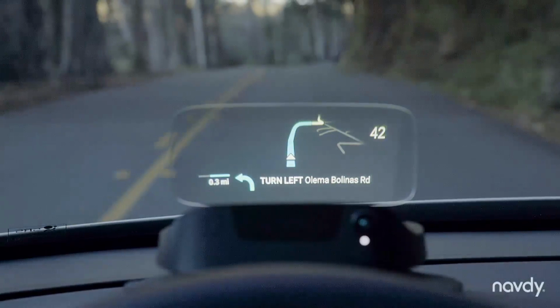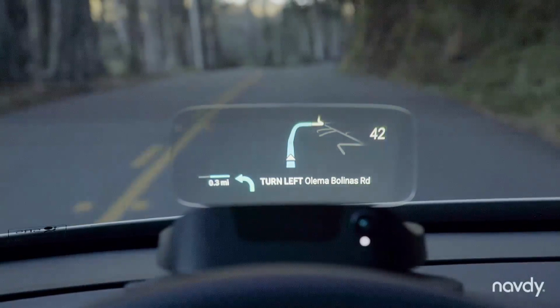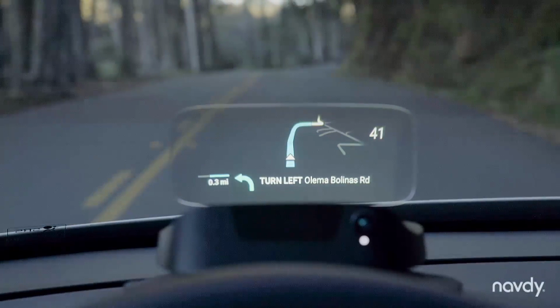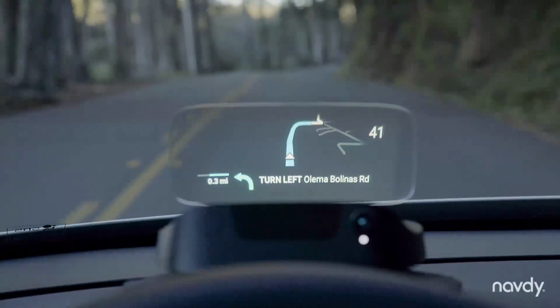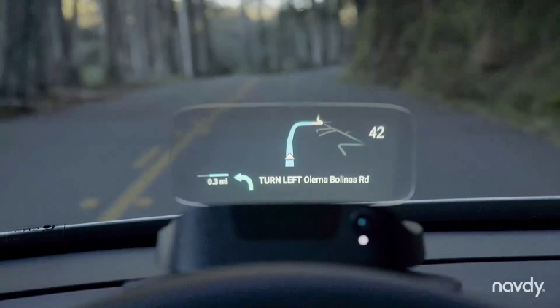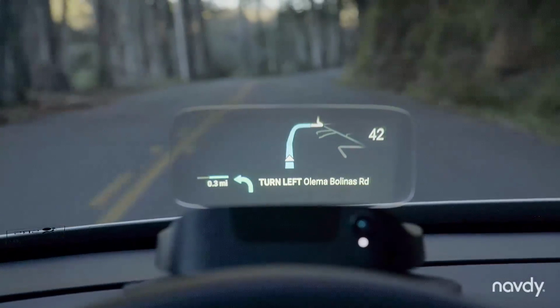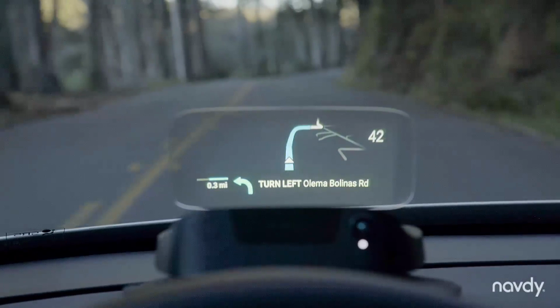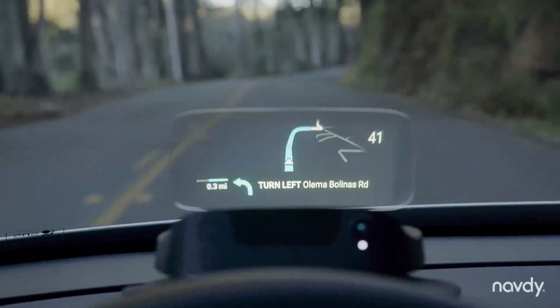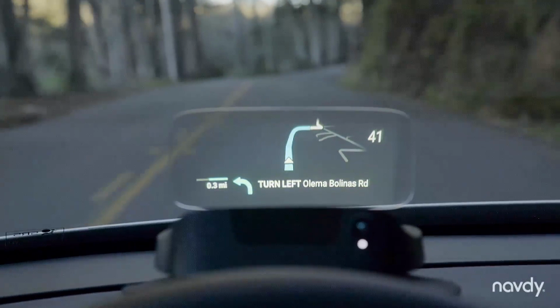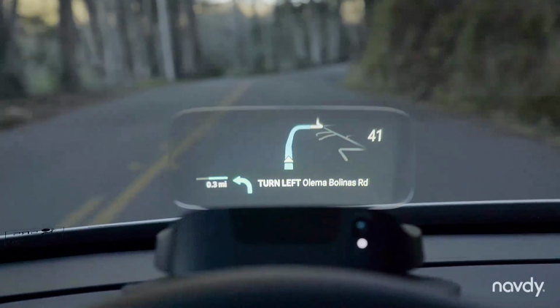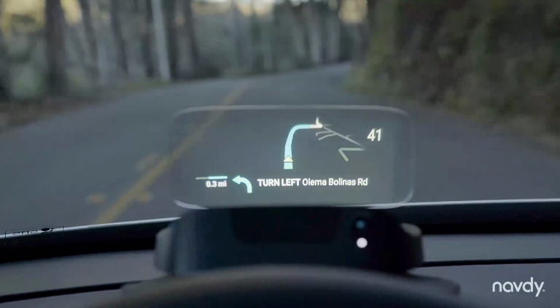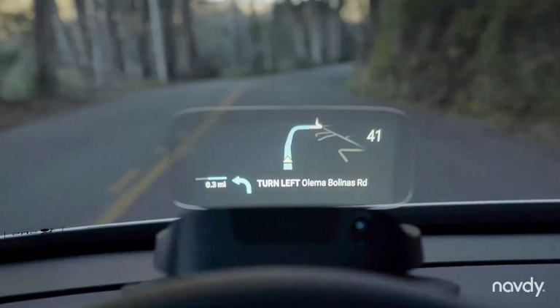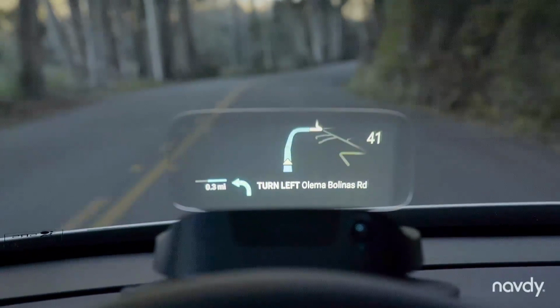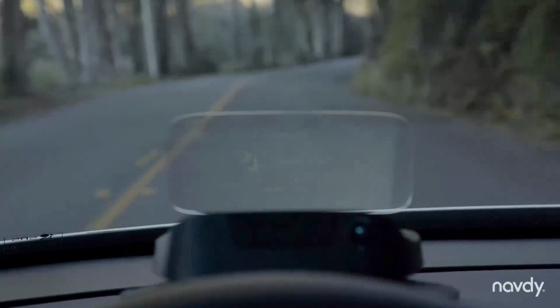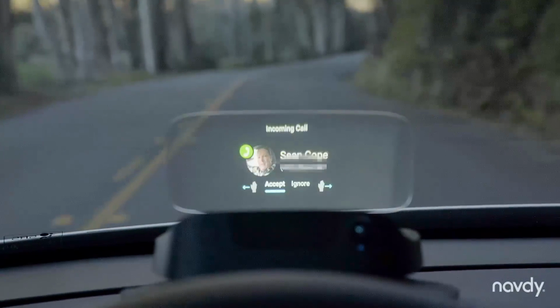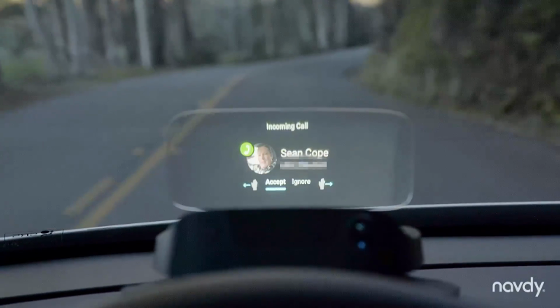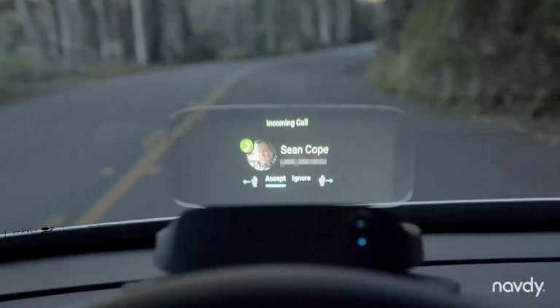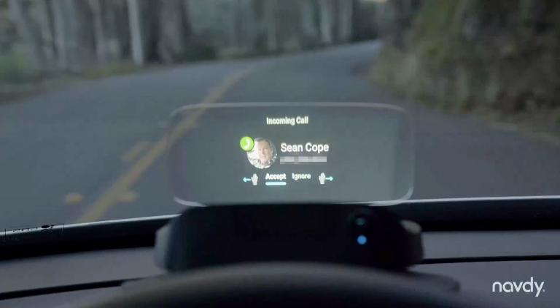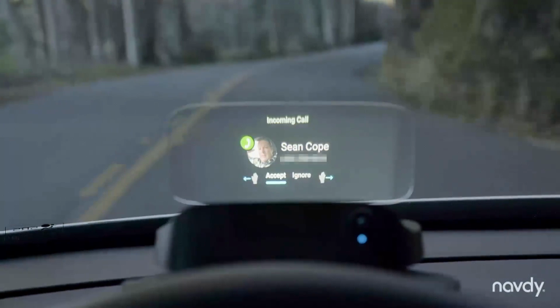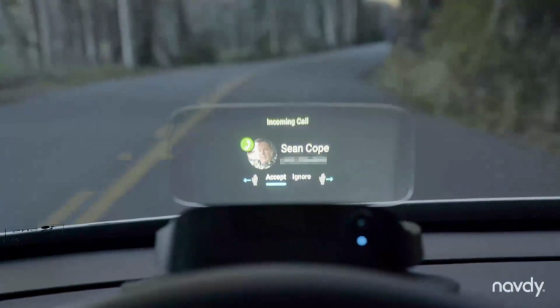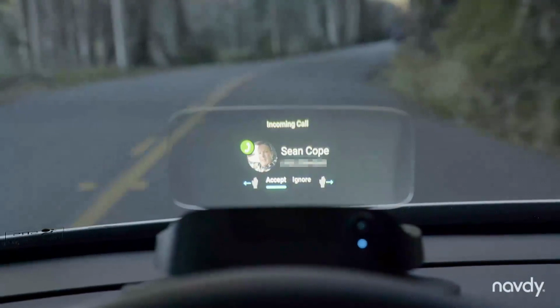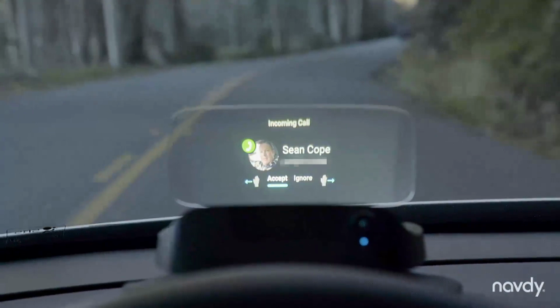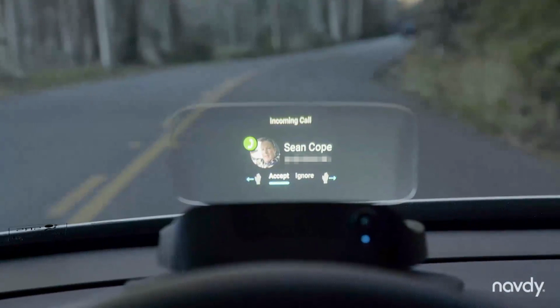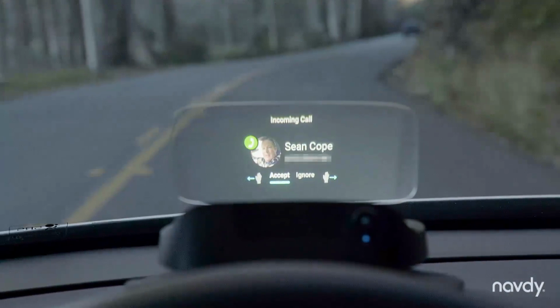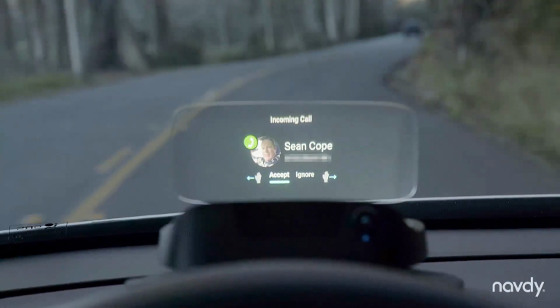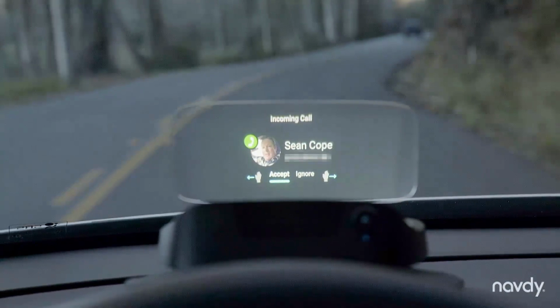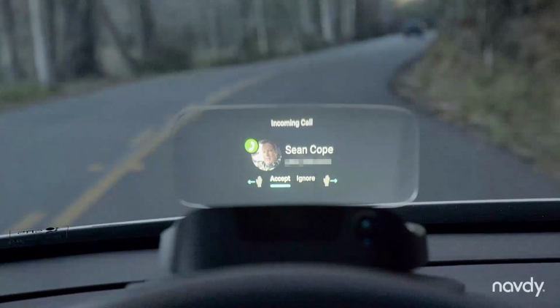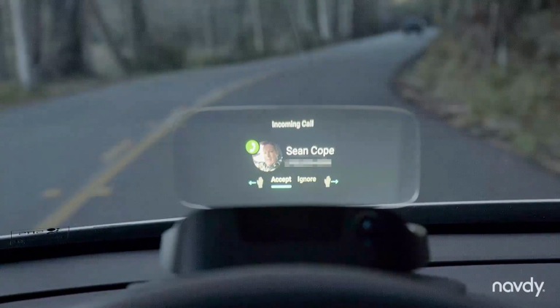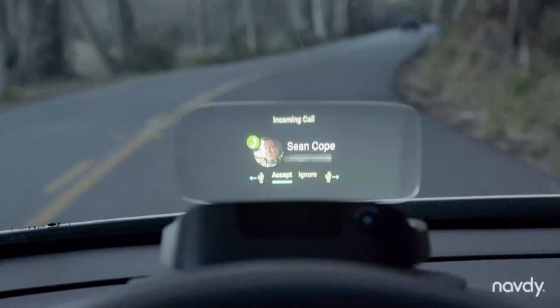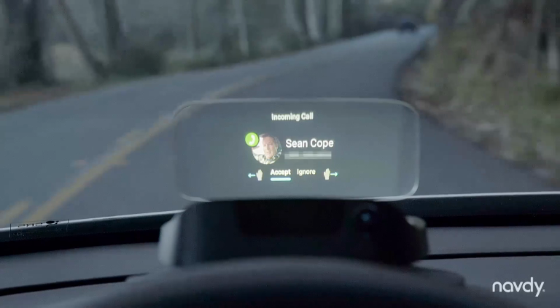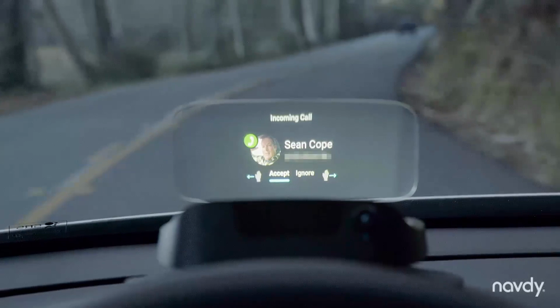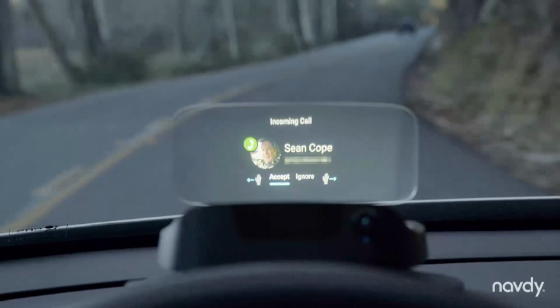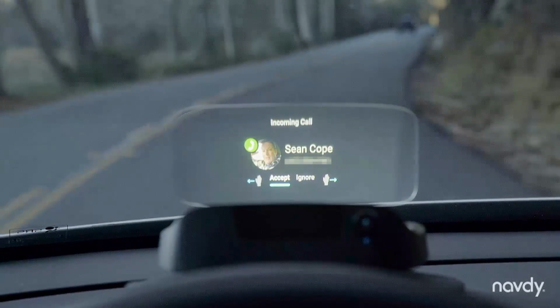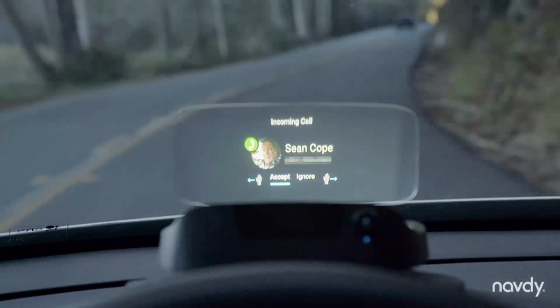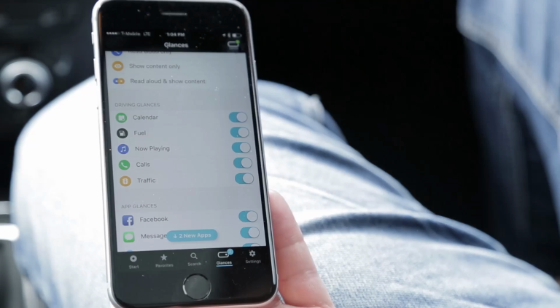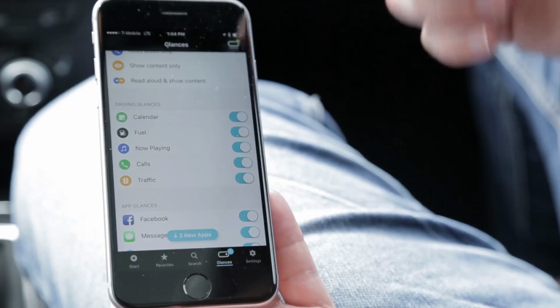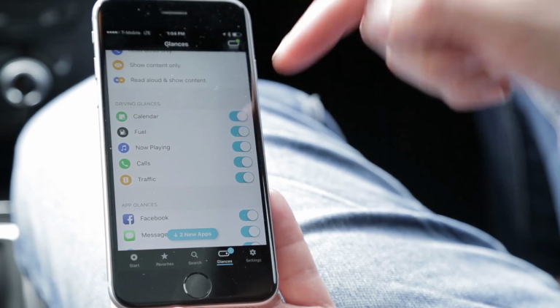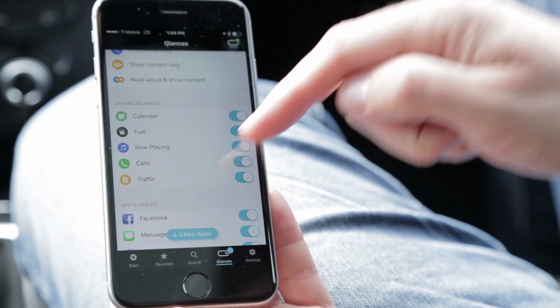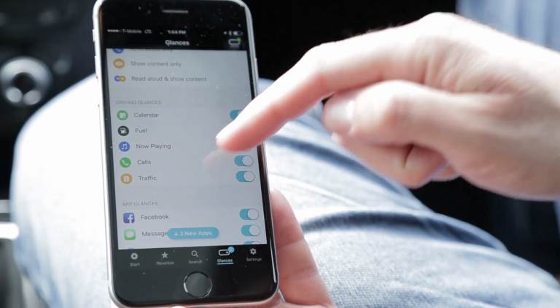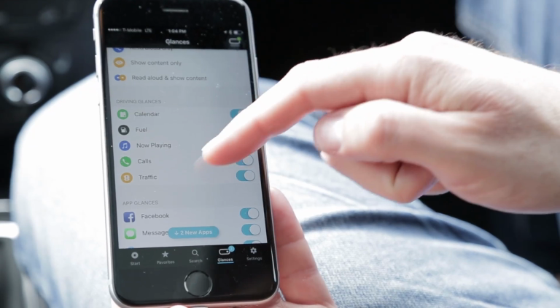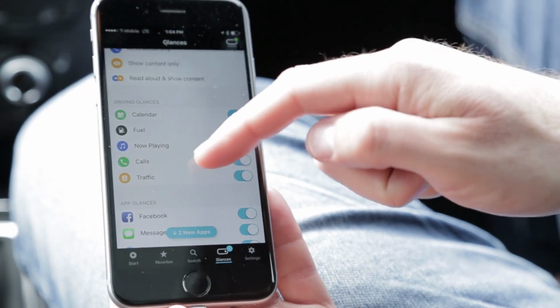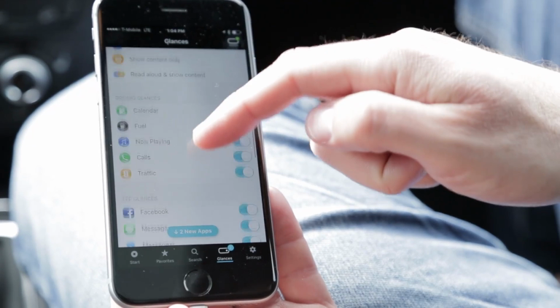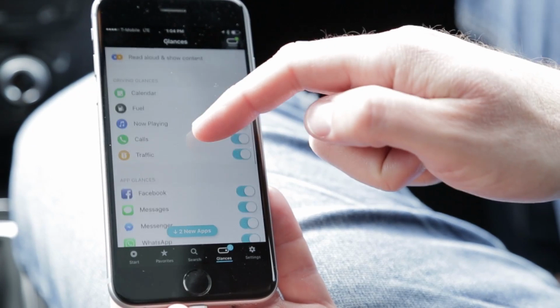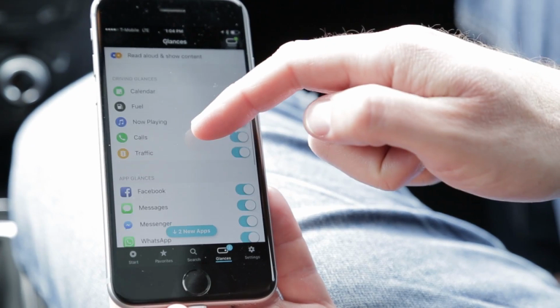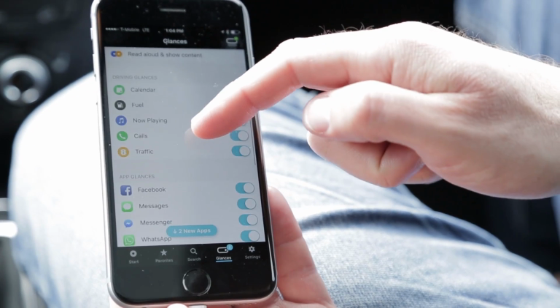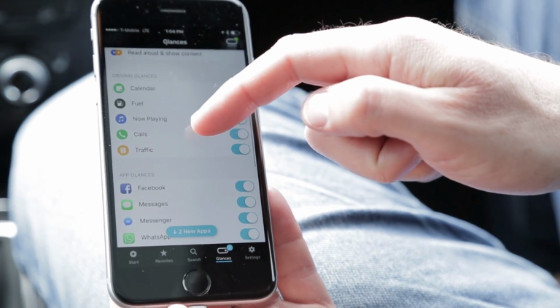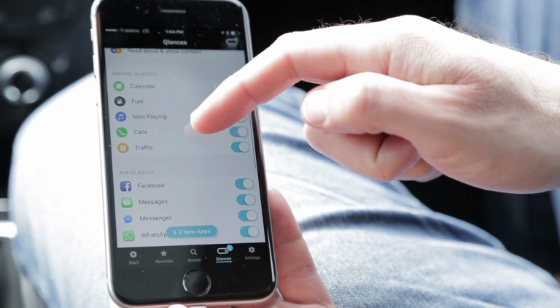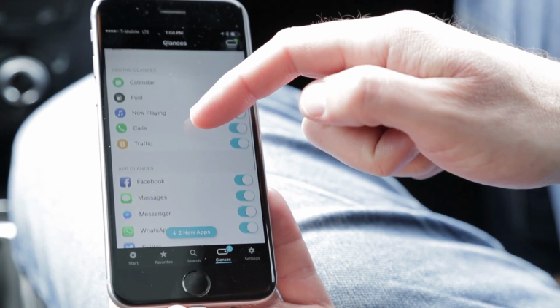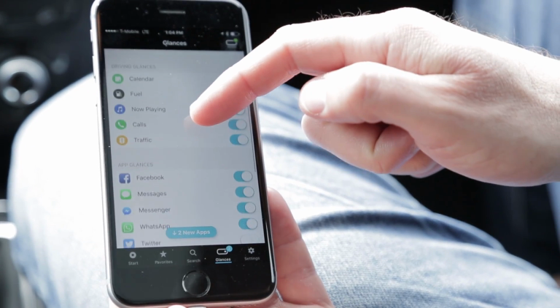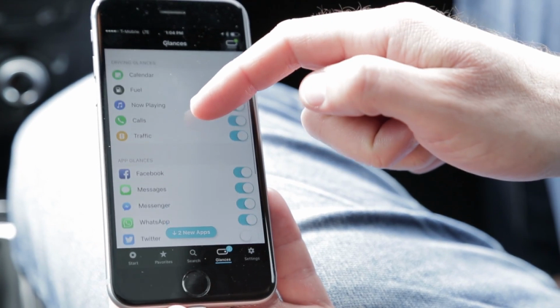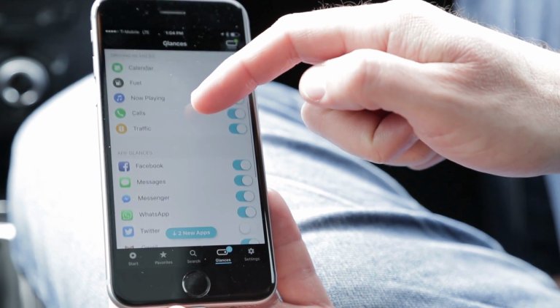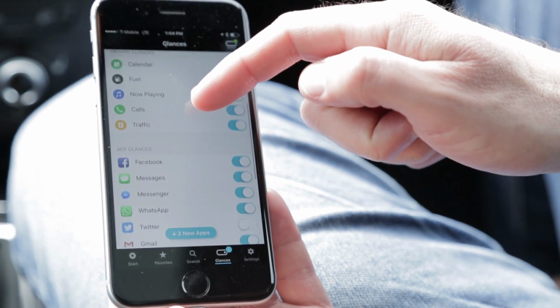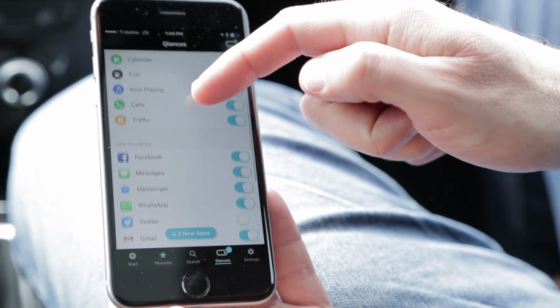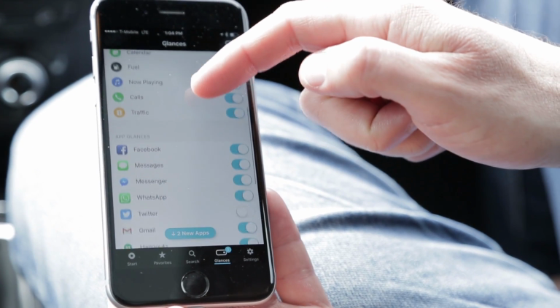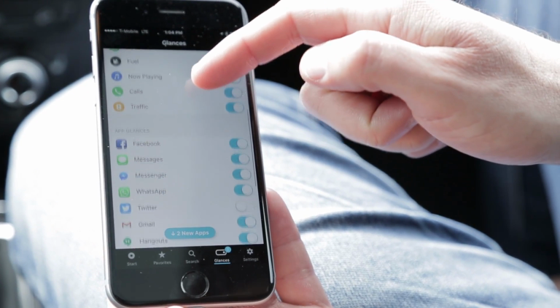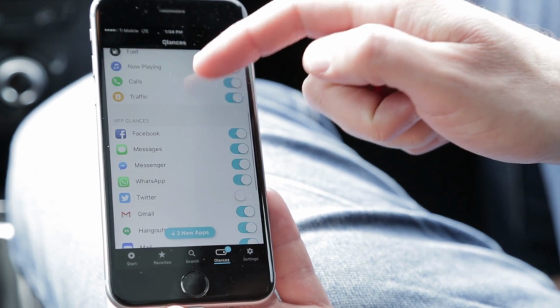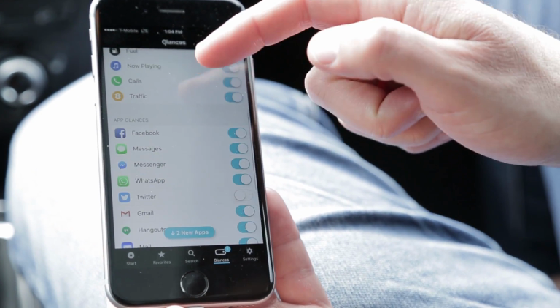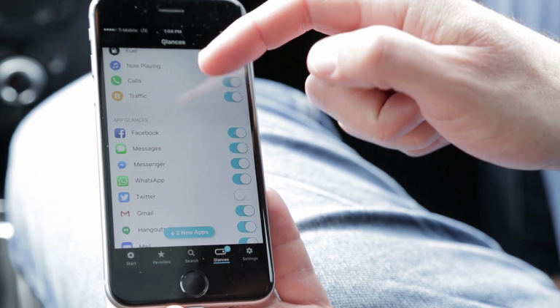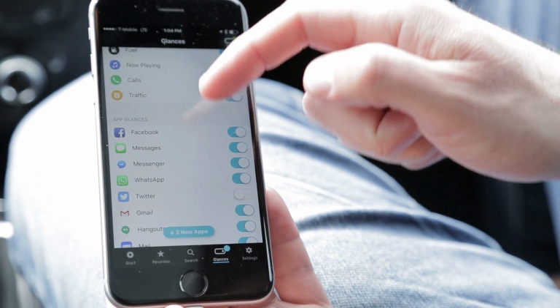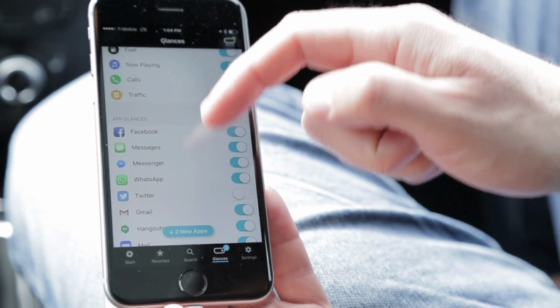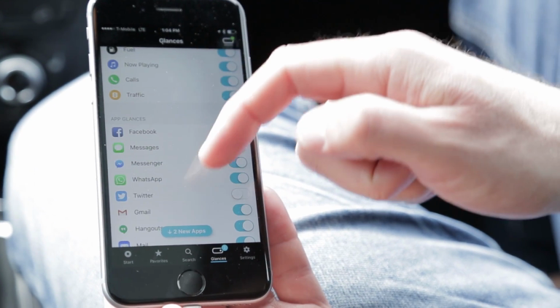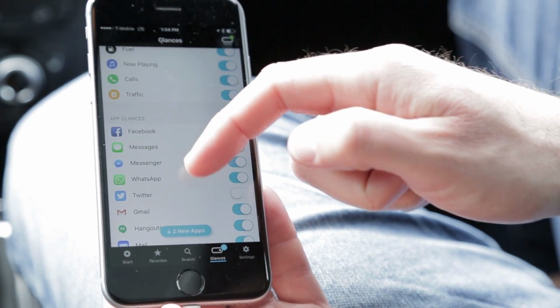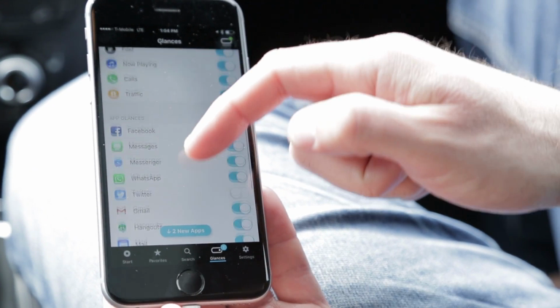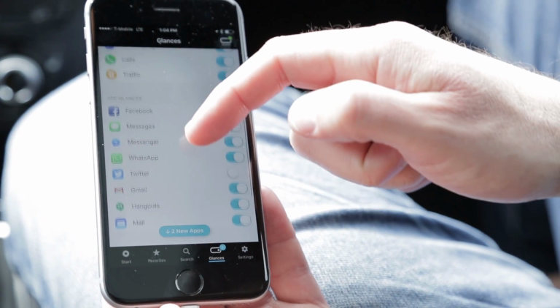It can read or display your incoming notifications from most third-party apps, but it gives you granular control to let you disable alerts from apps you don't want to see while you're driving.